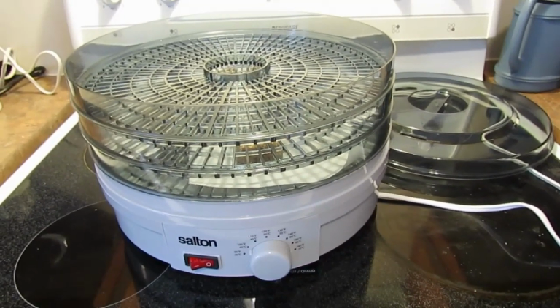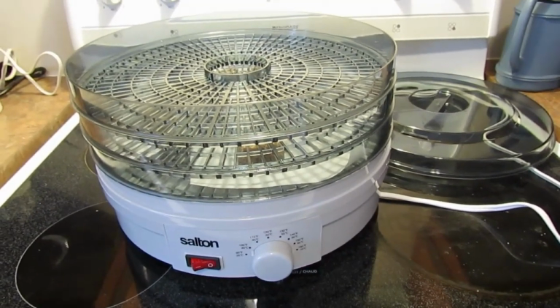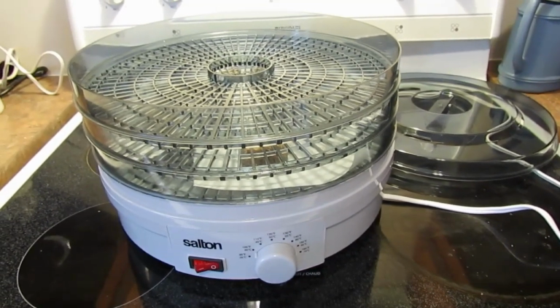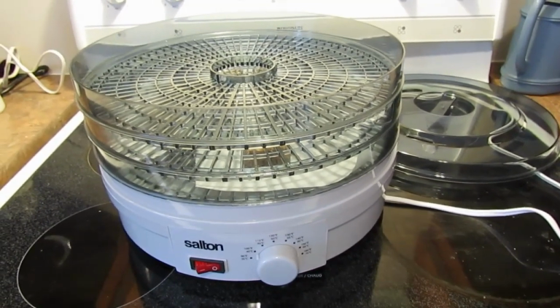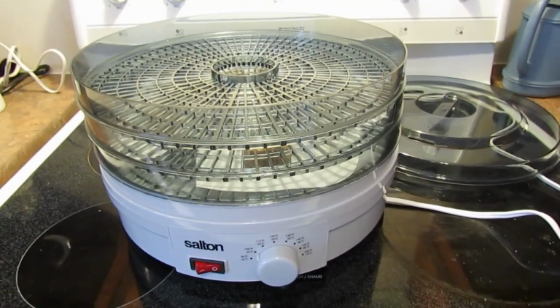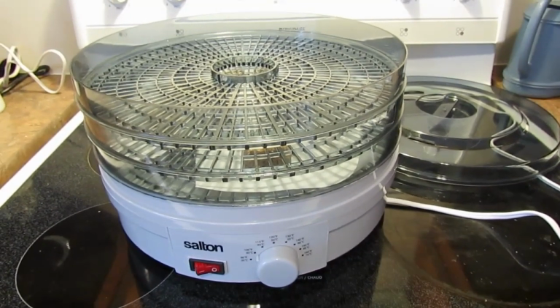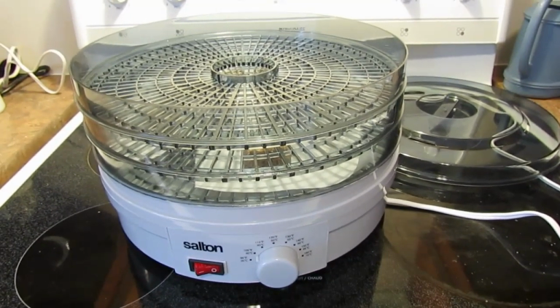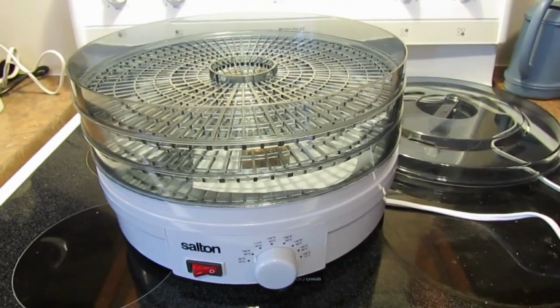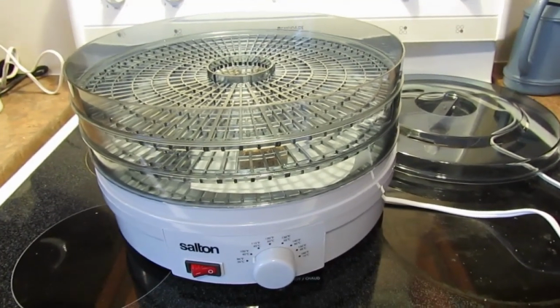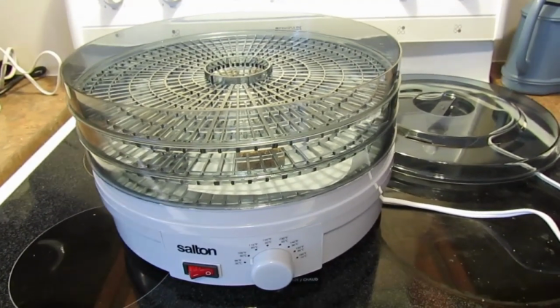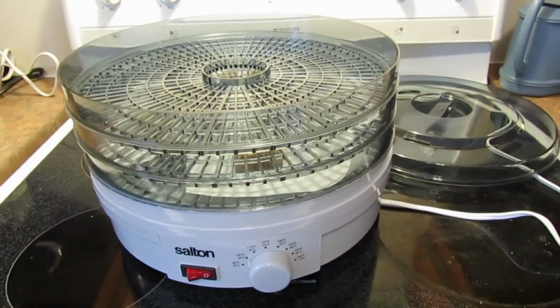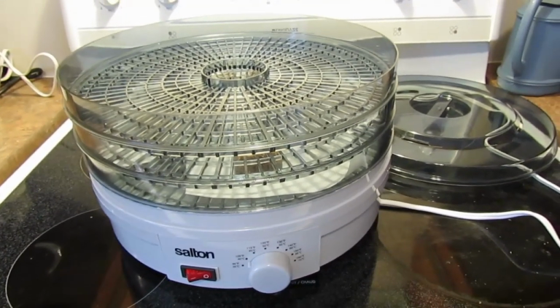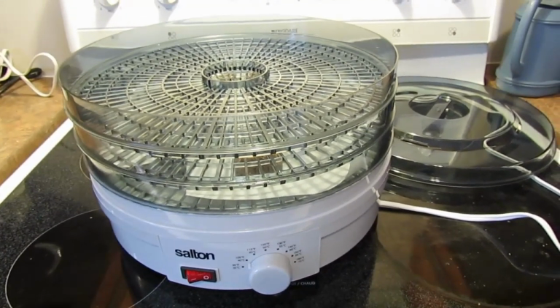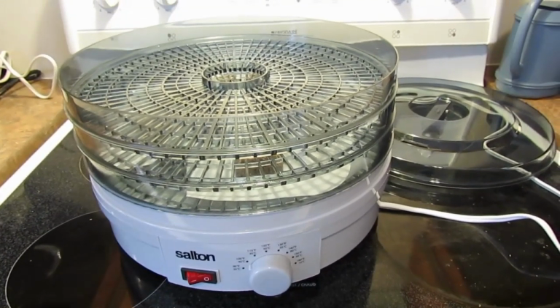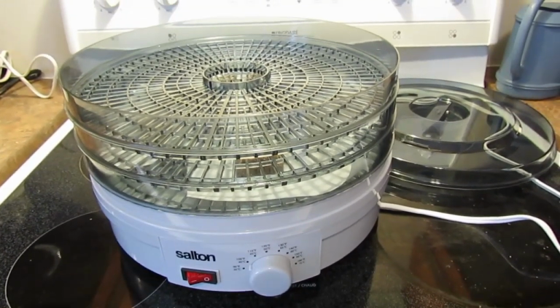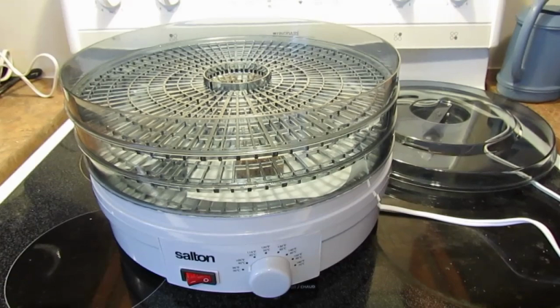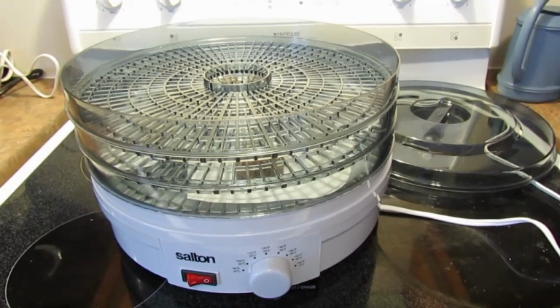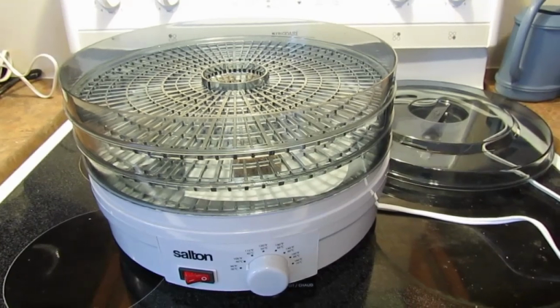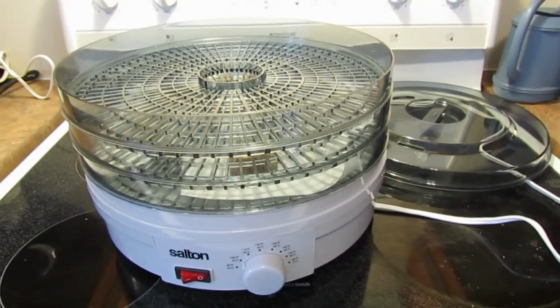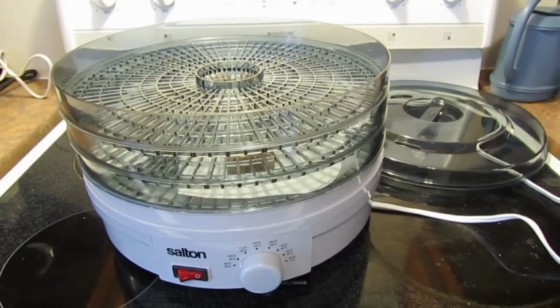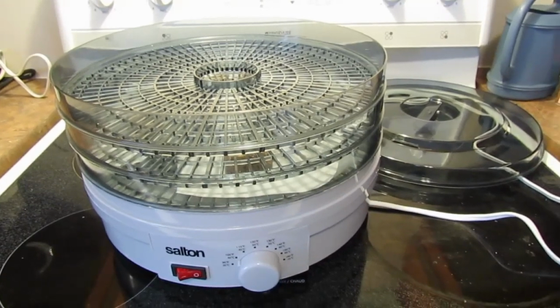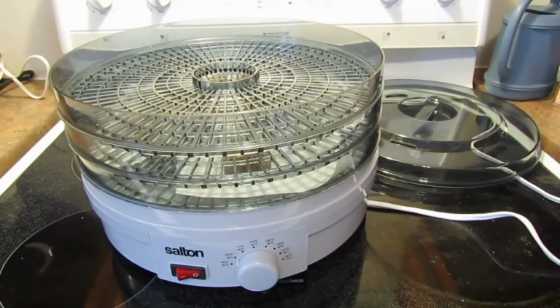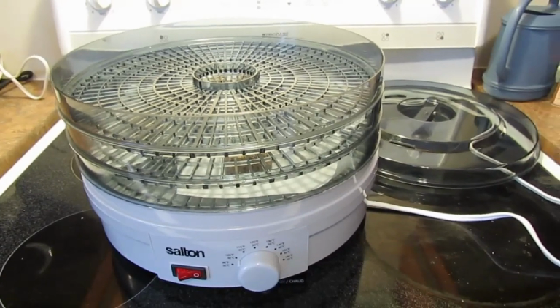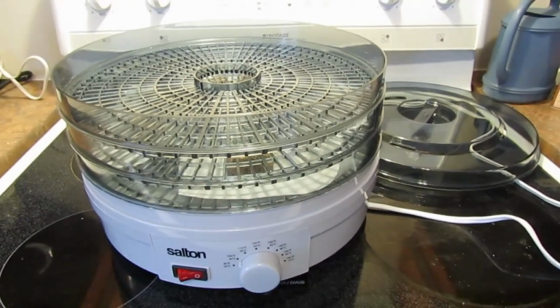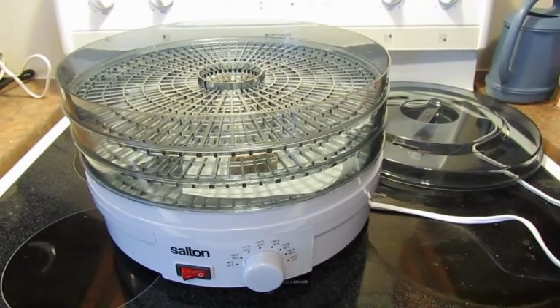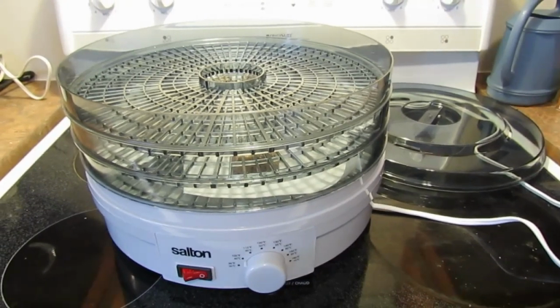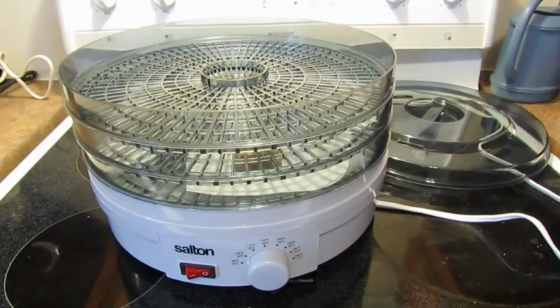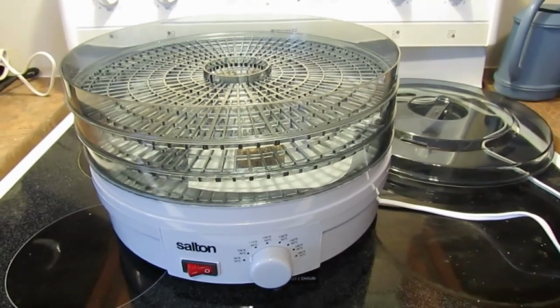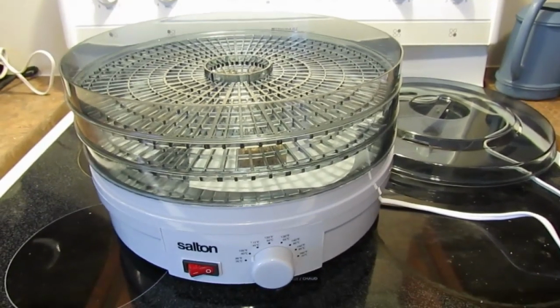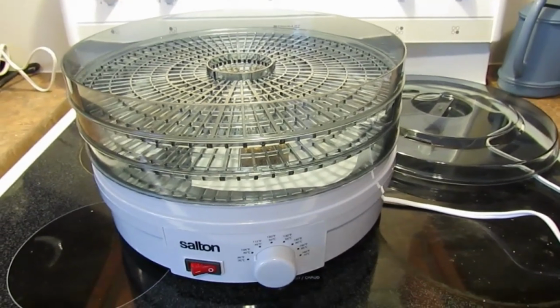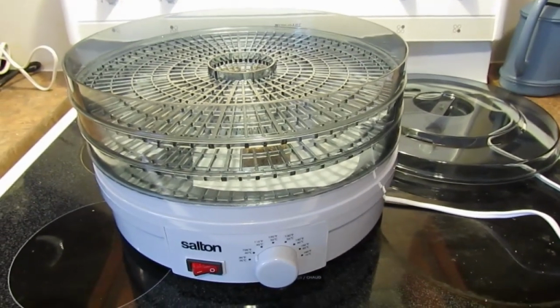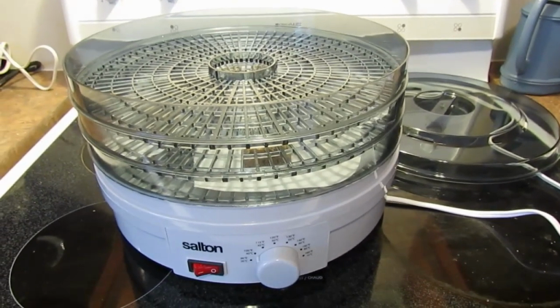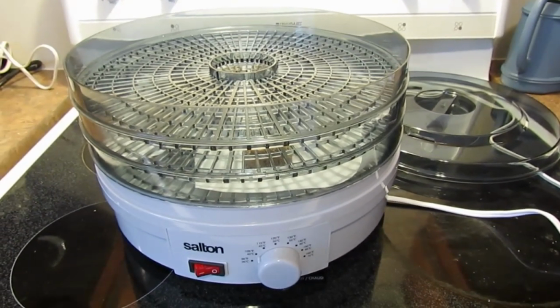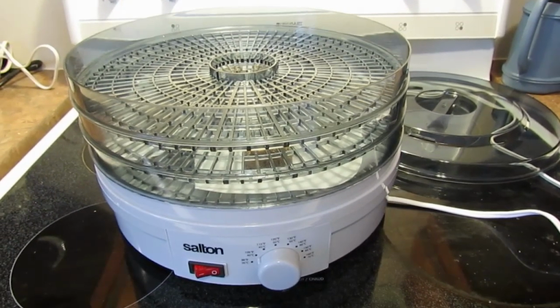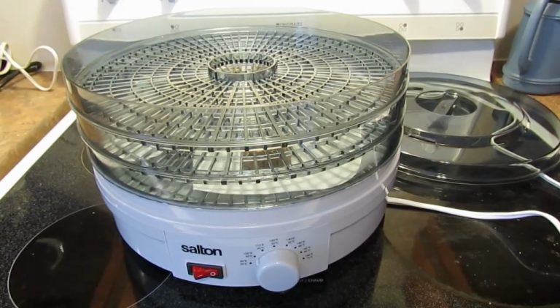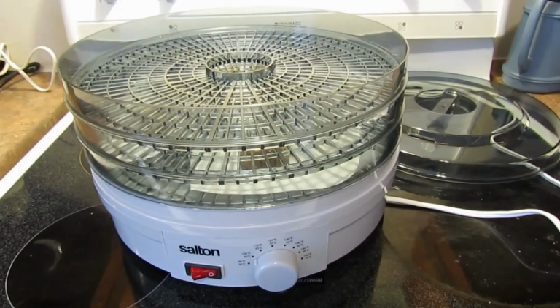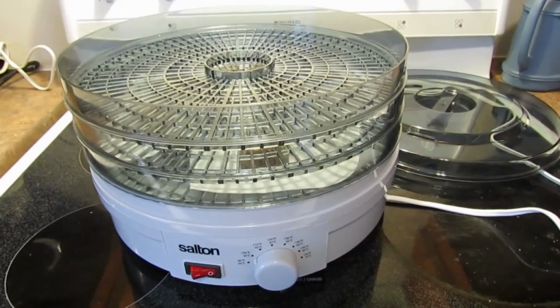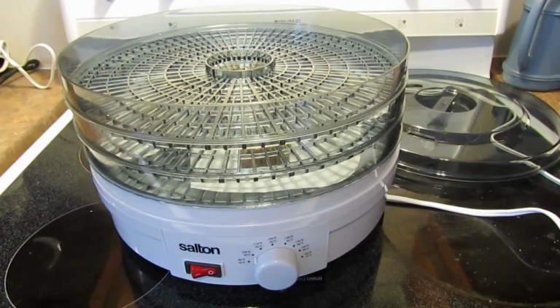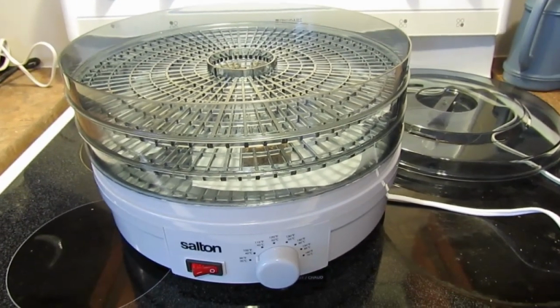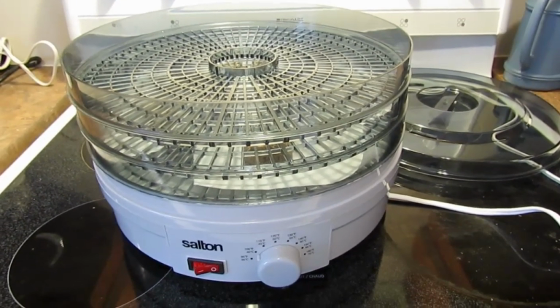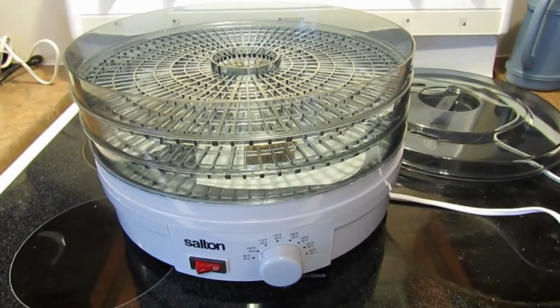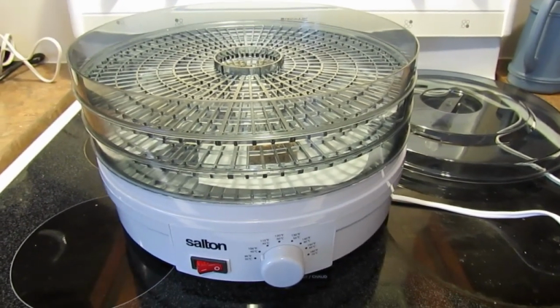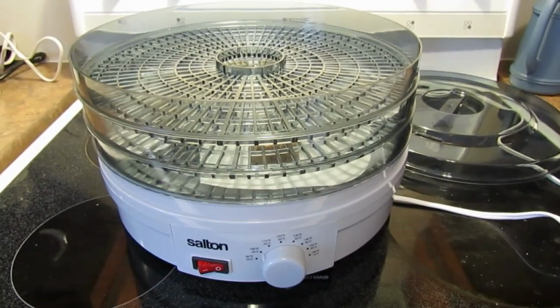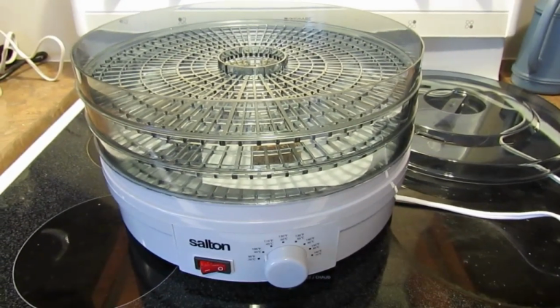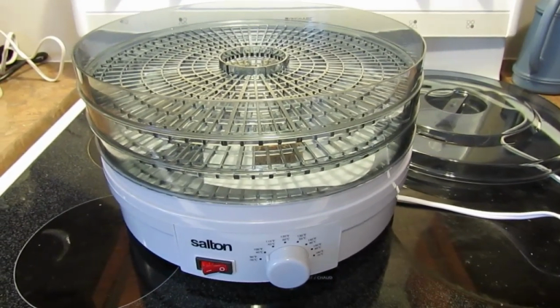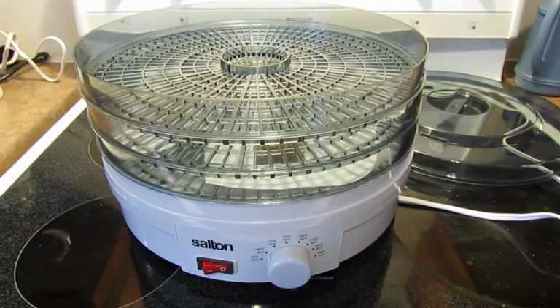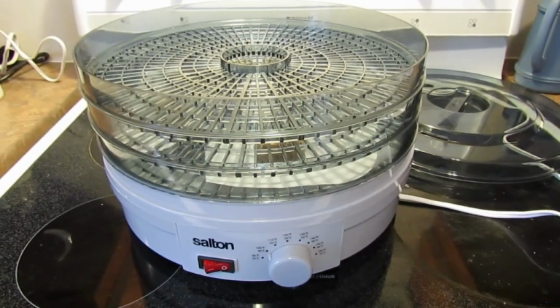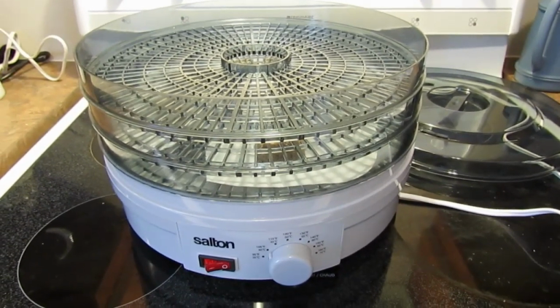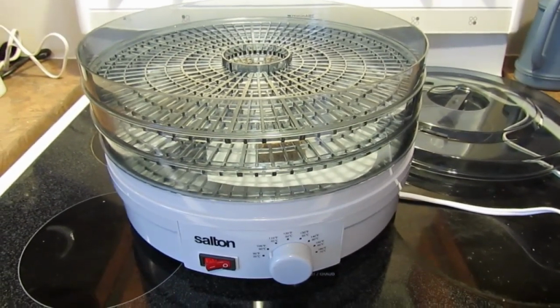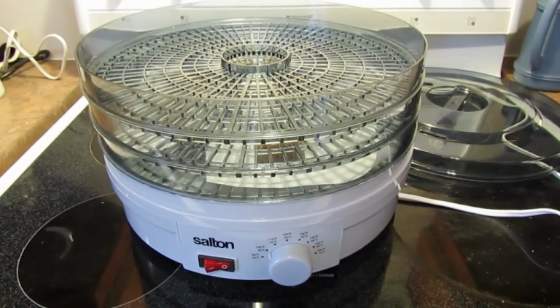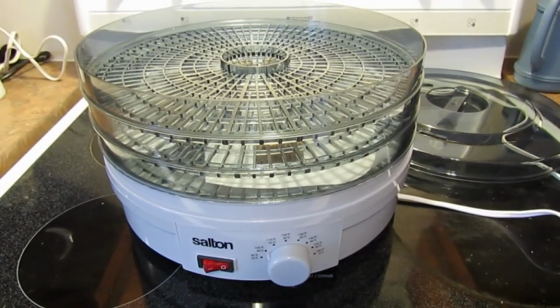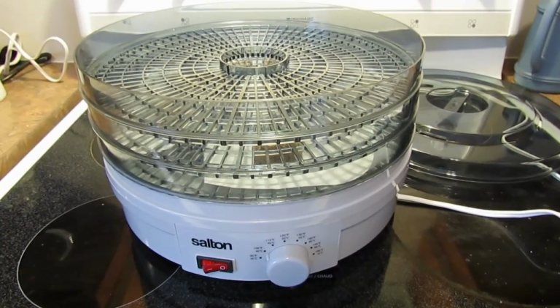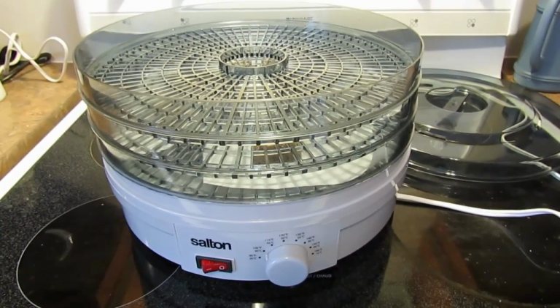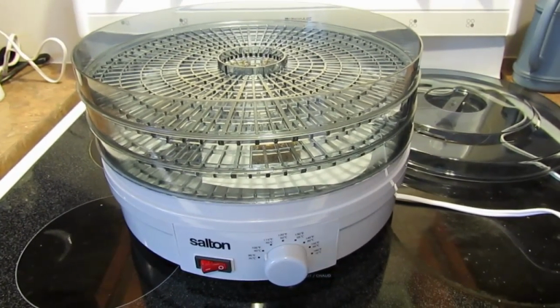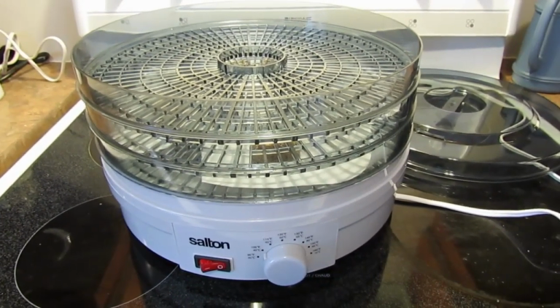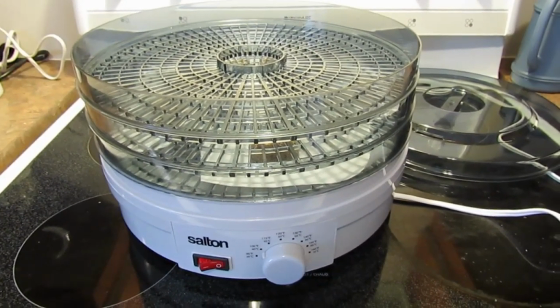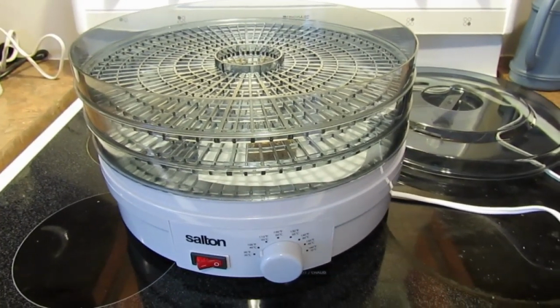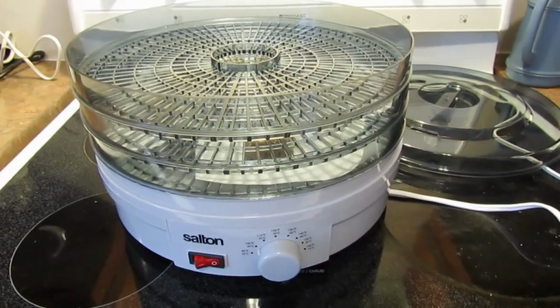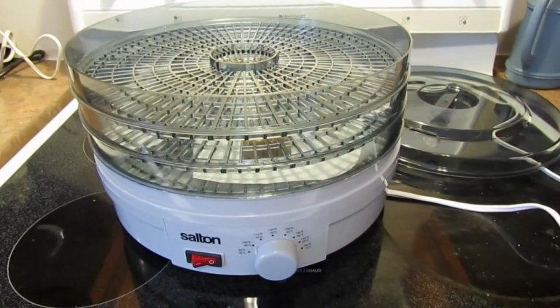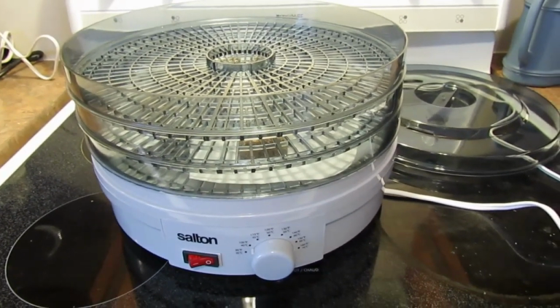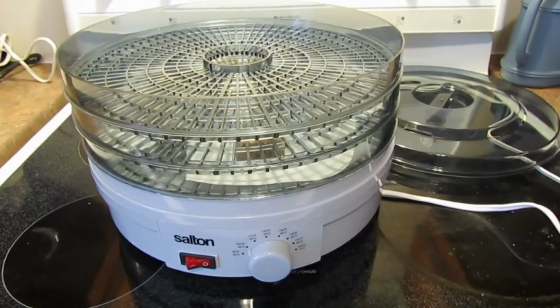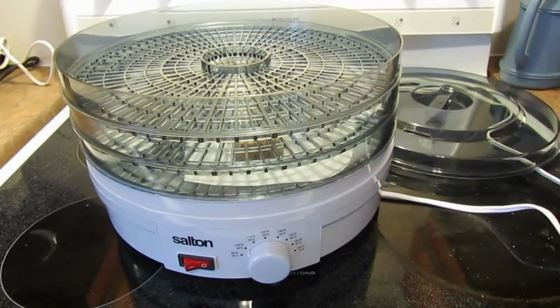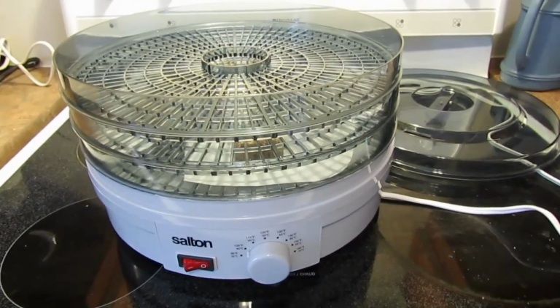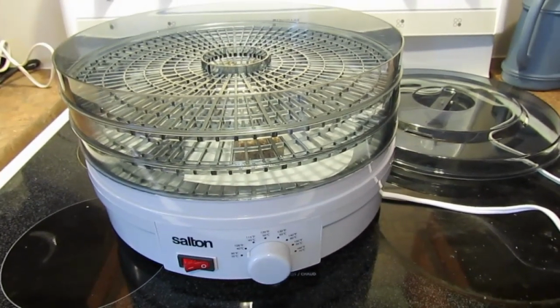For someone who's getting into dehydrating, I think this is a great first dehydrator and we'll see where I go from here. Thanks for watching.